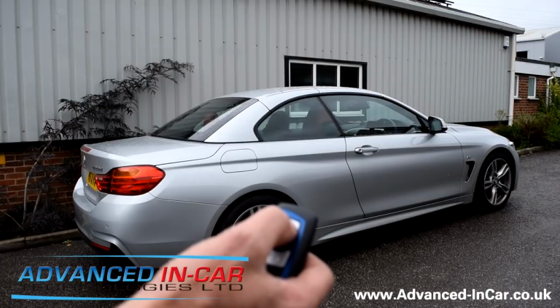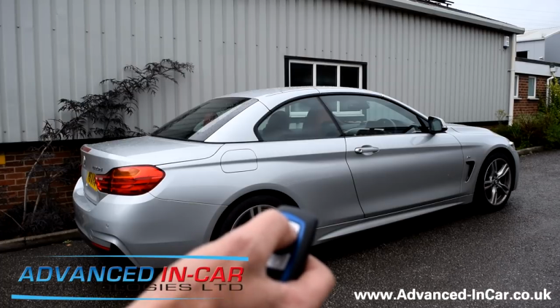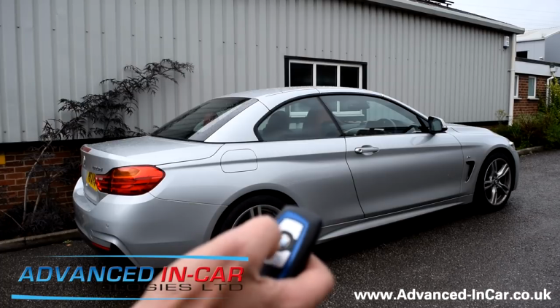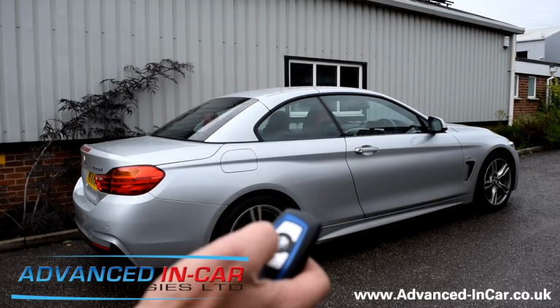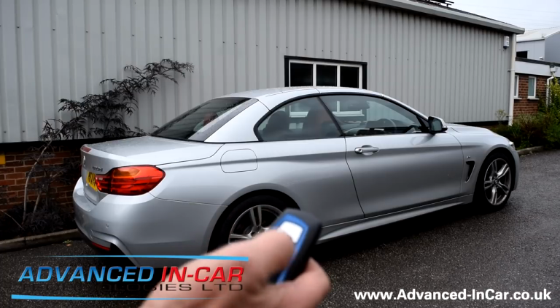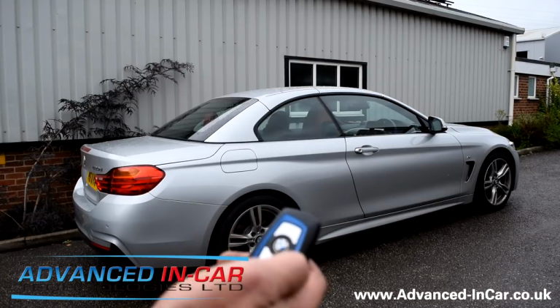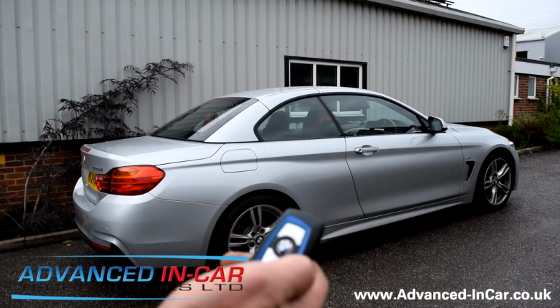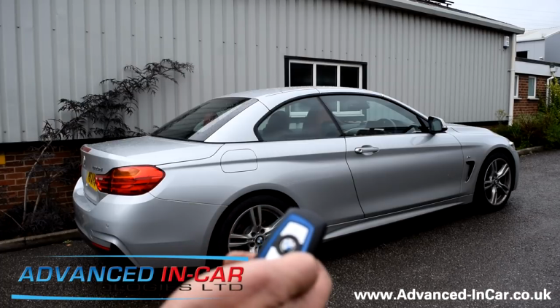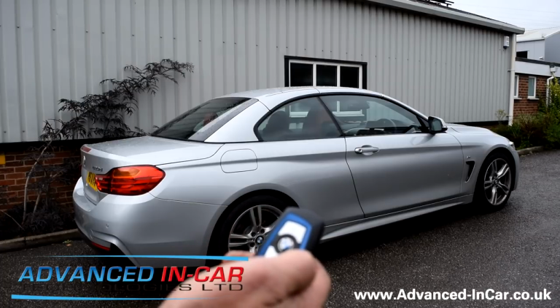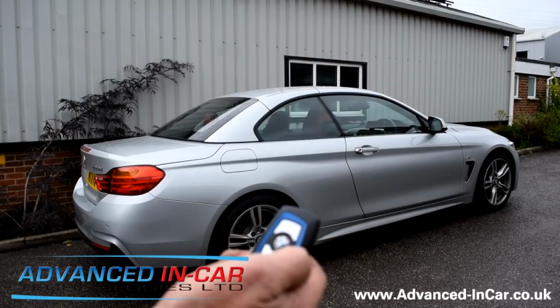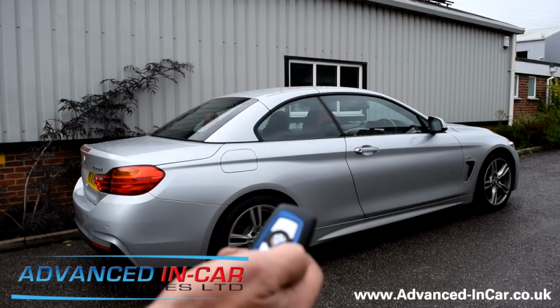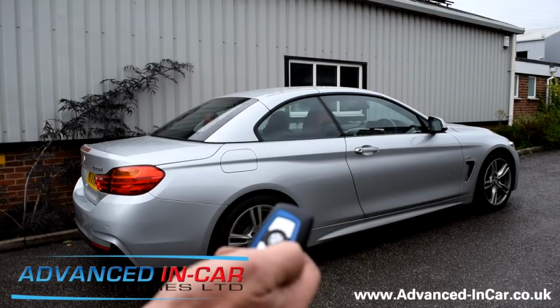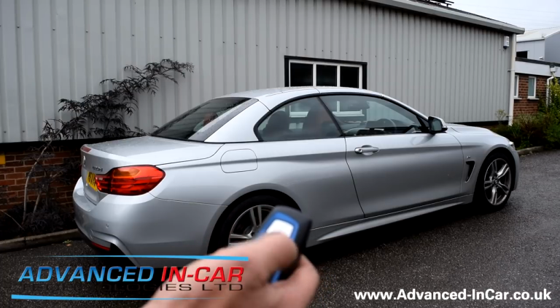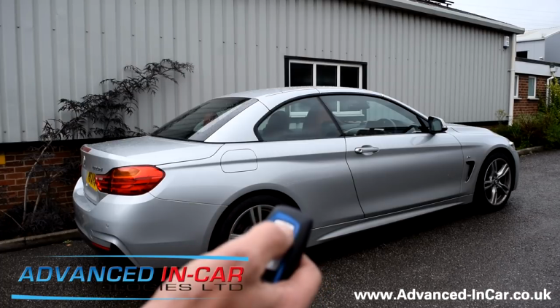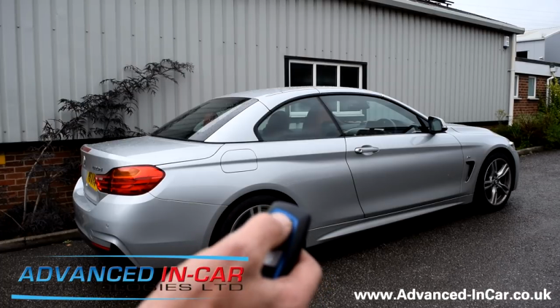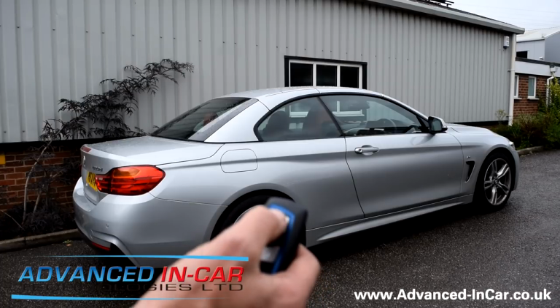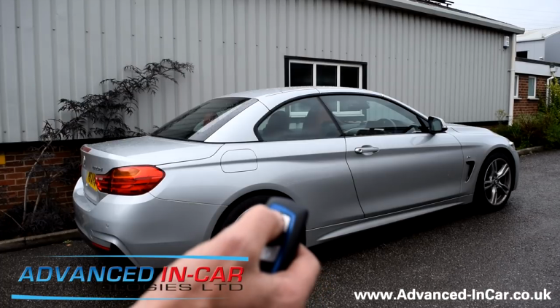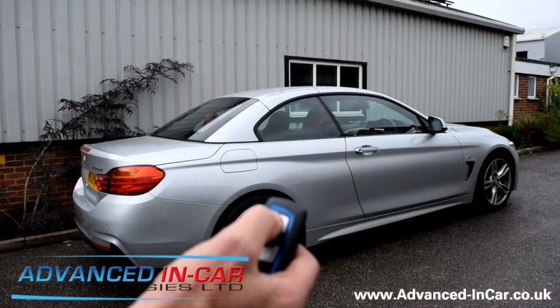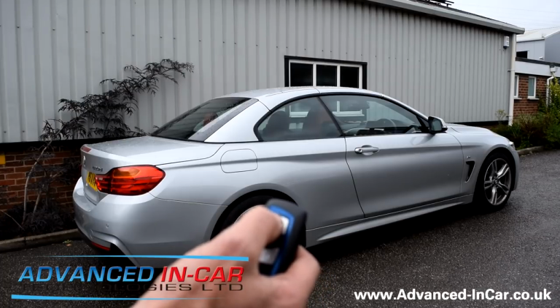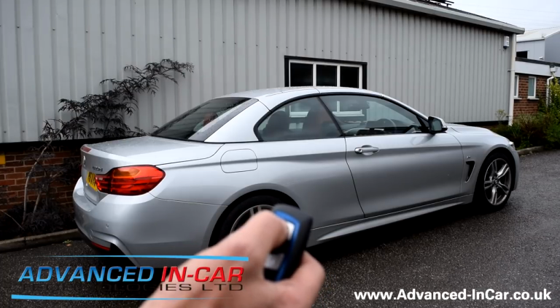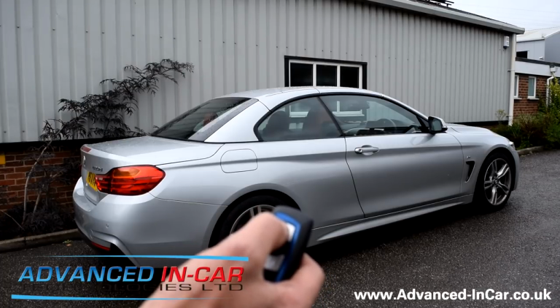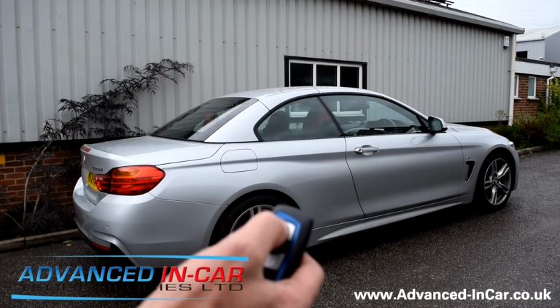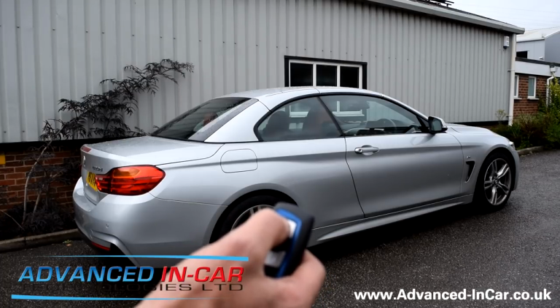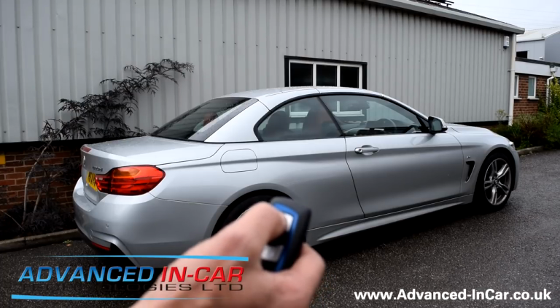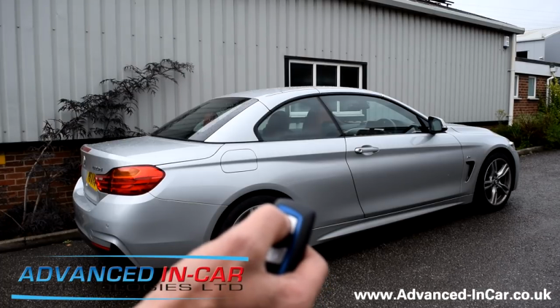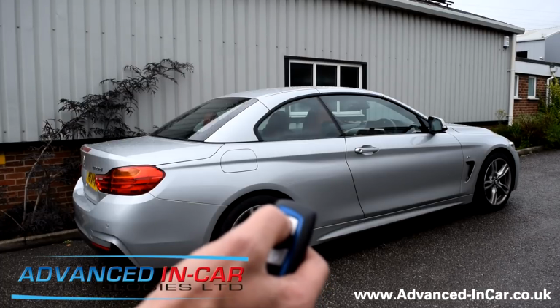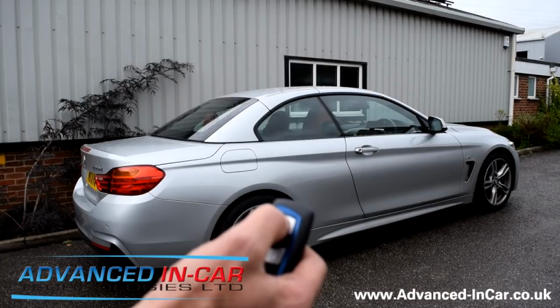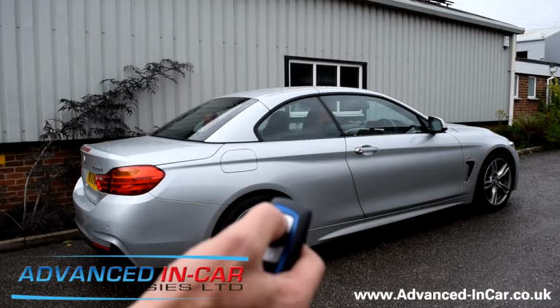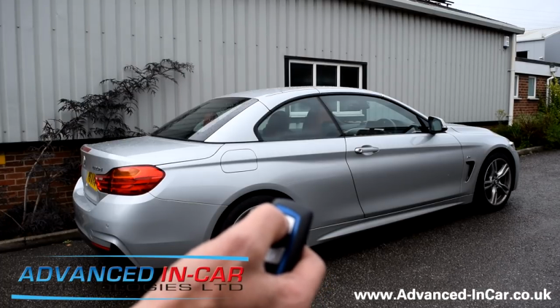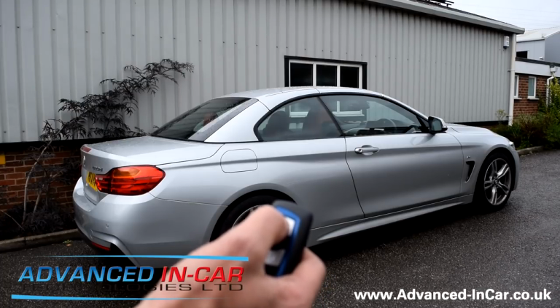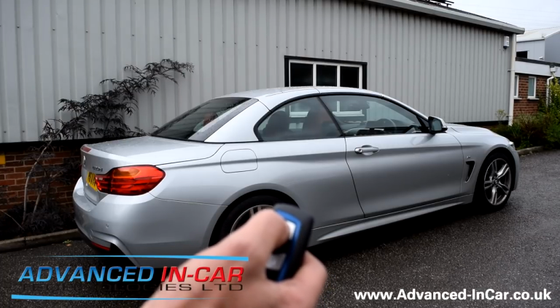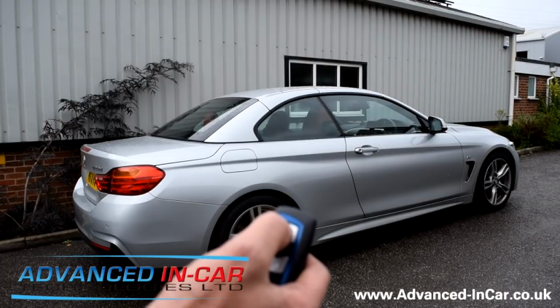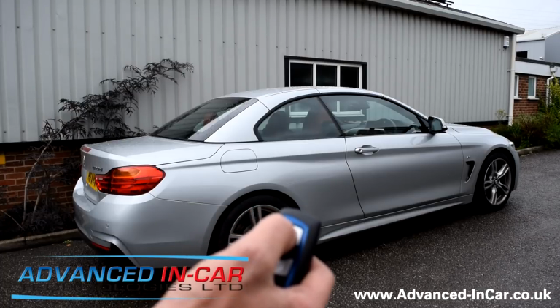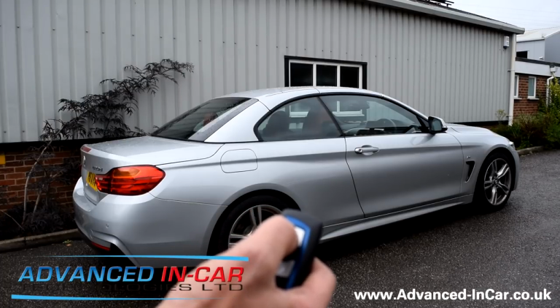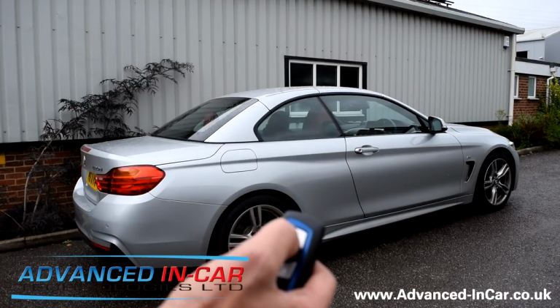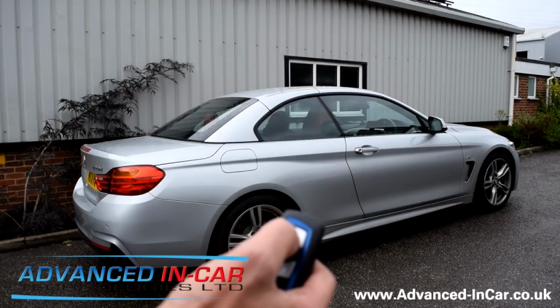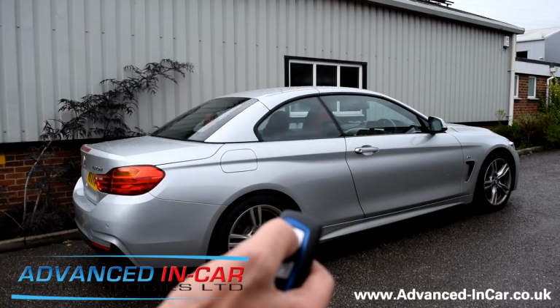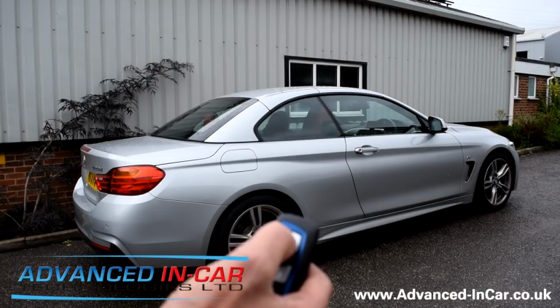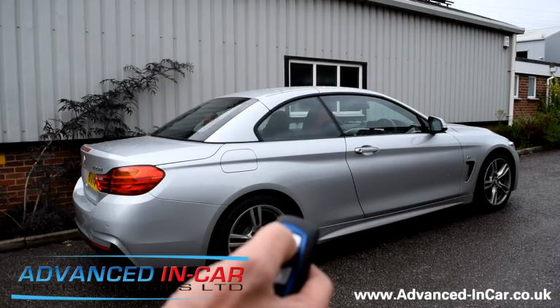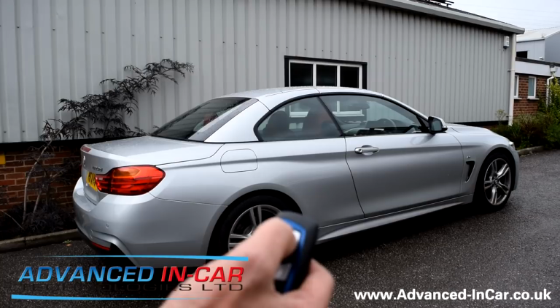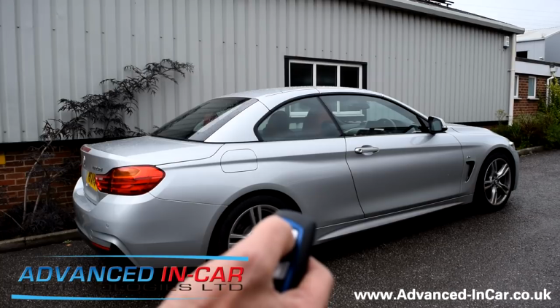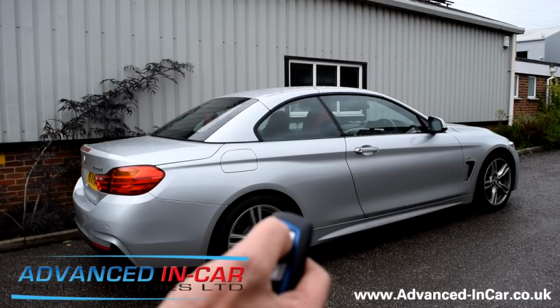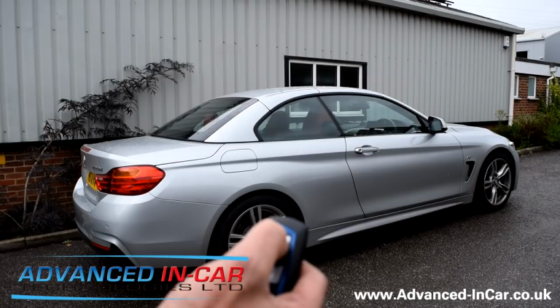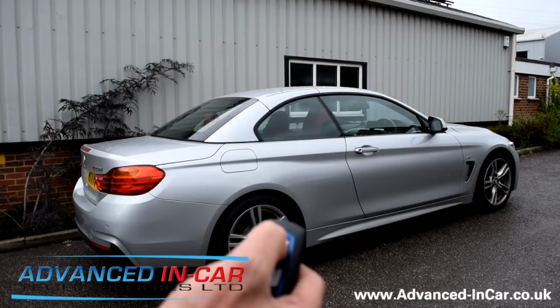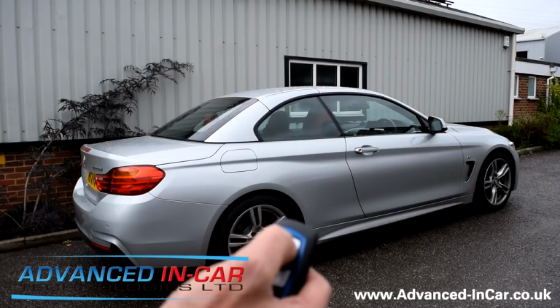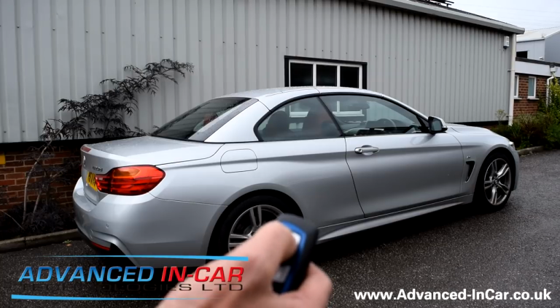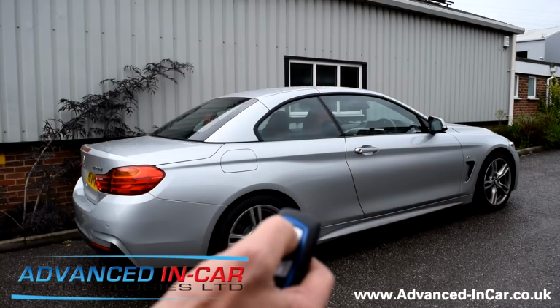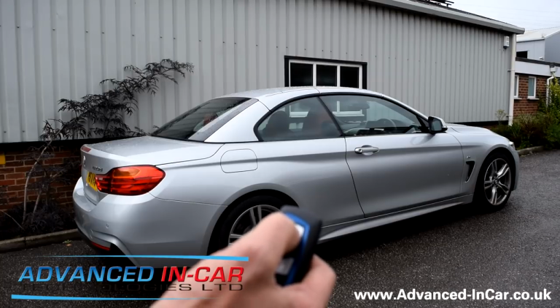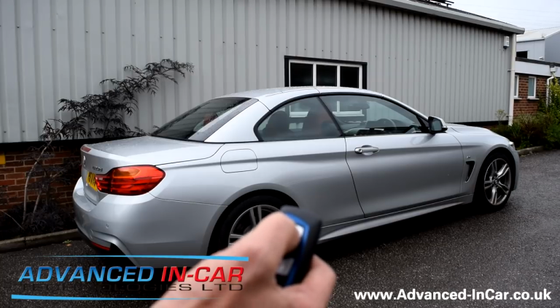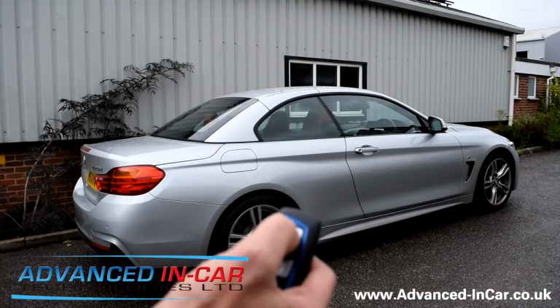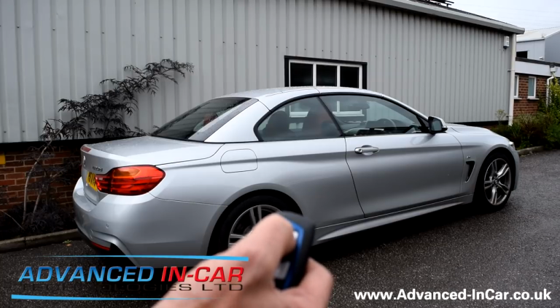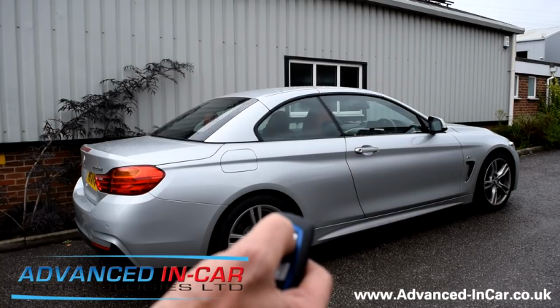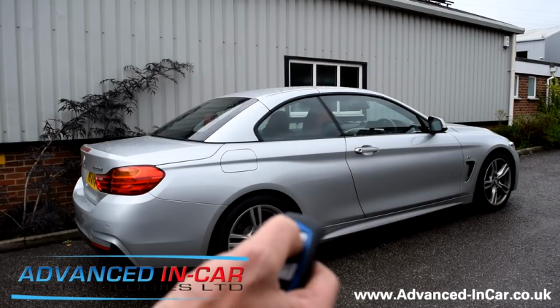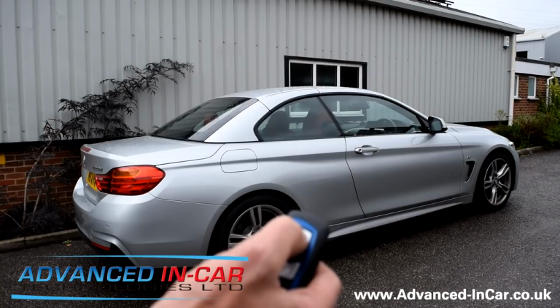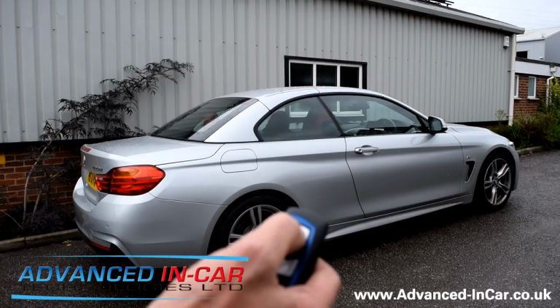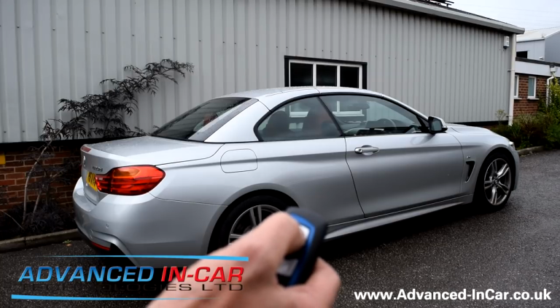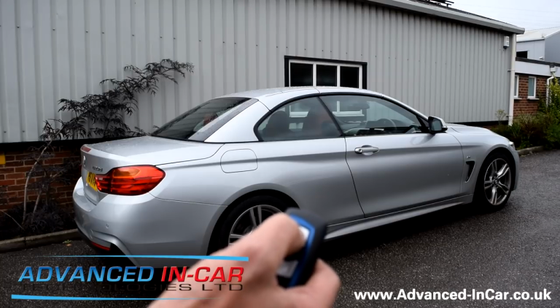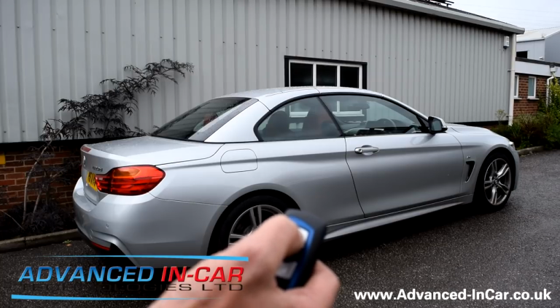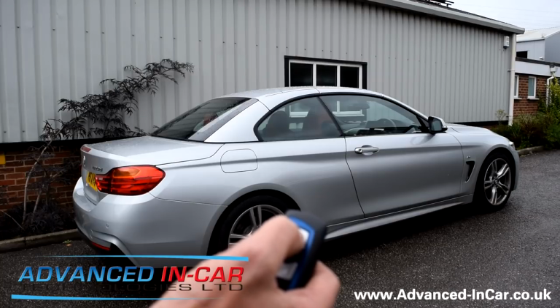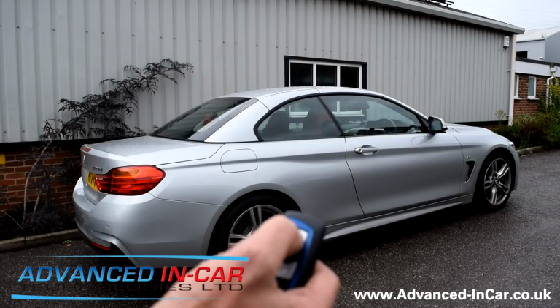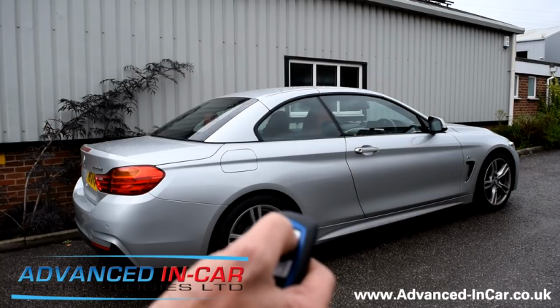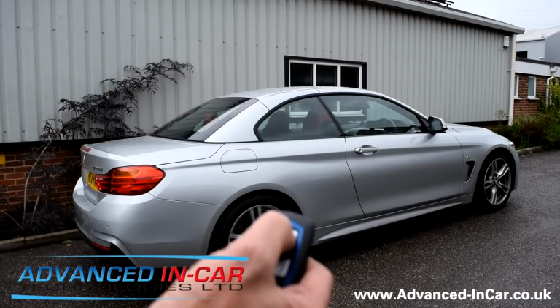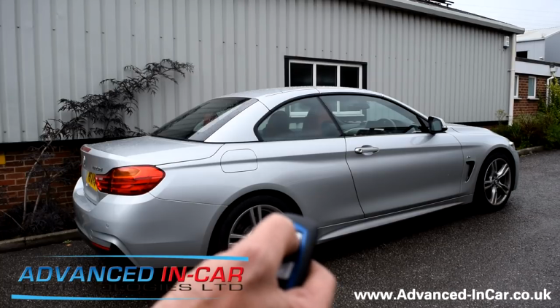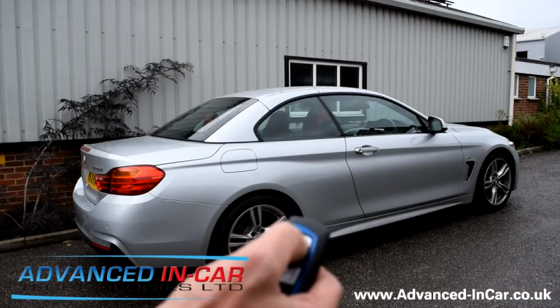So I'm going to press the button three times to unlock and the roof's going to open on its own. One, two, three.